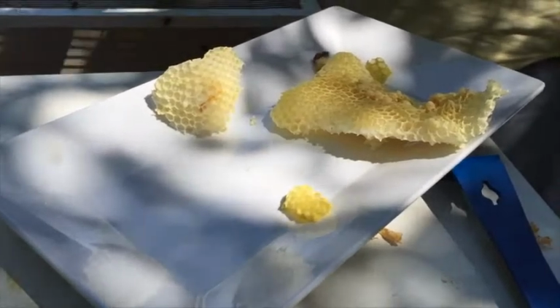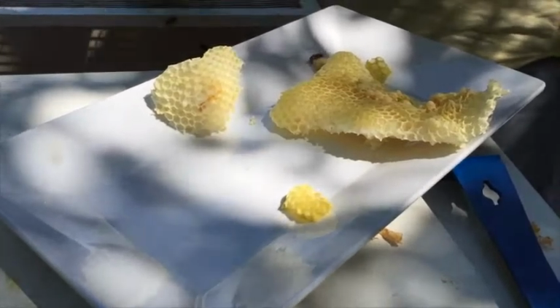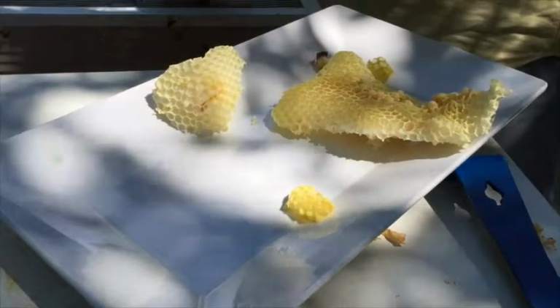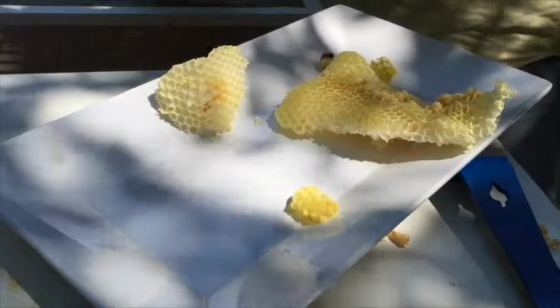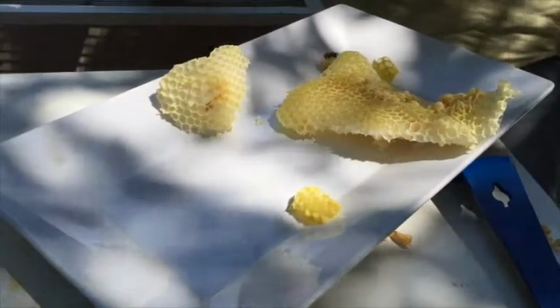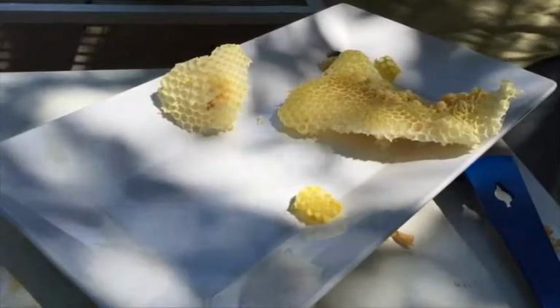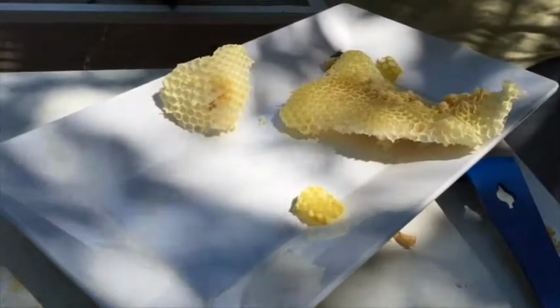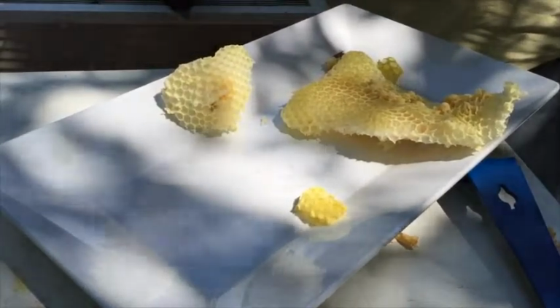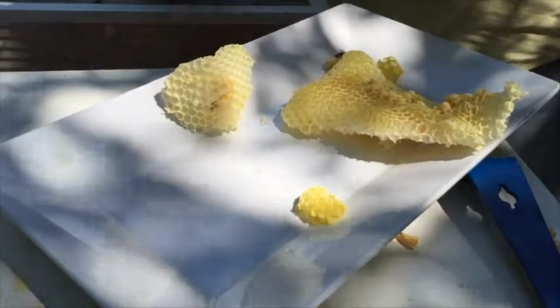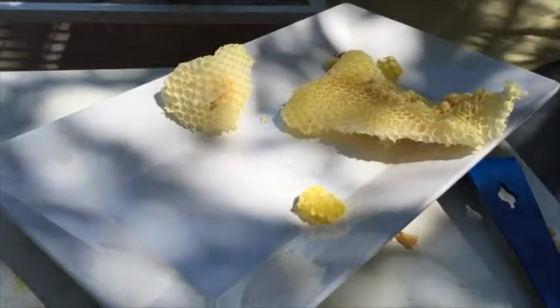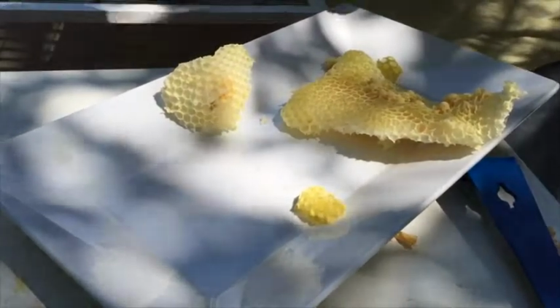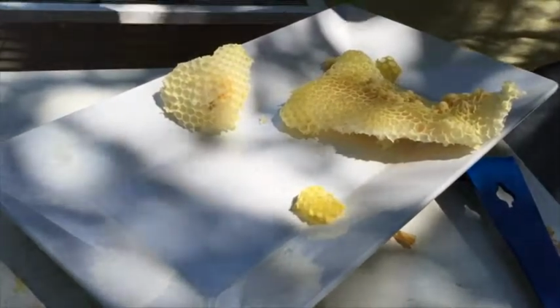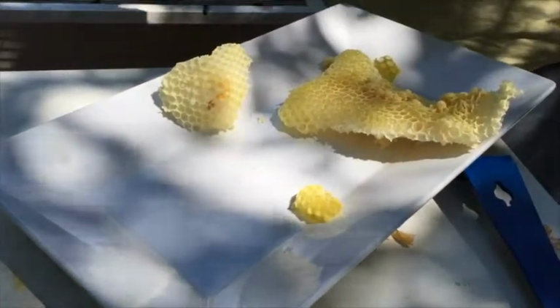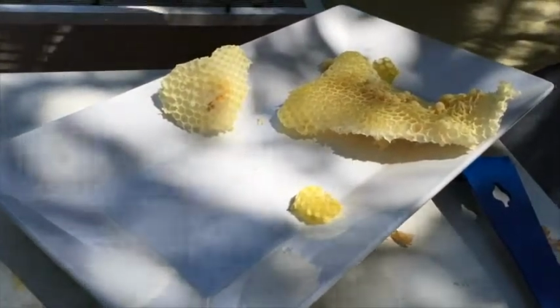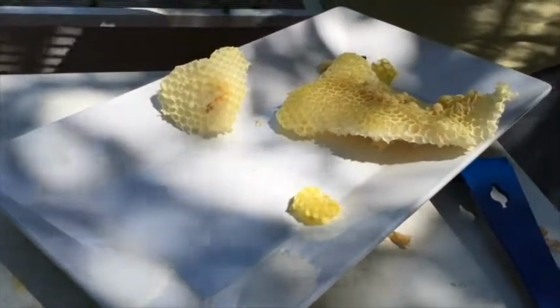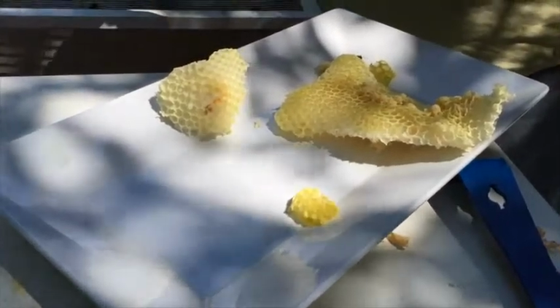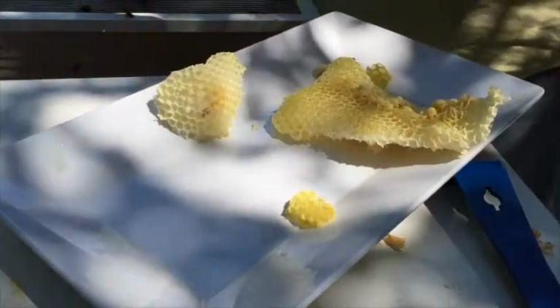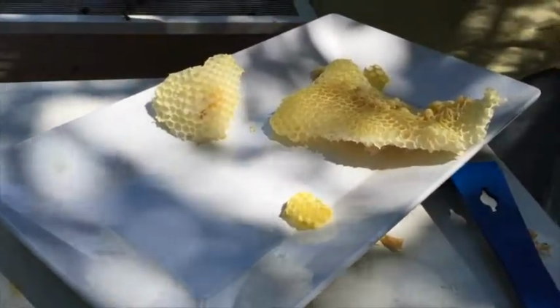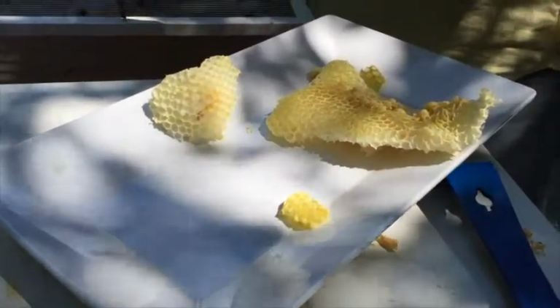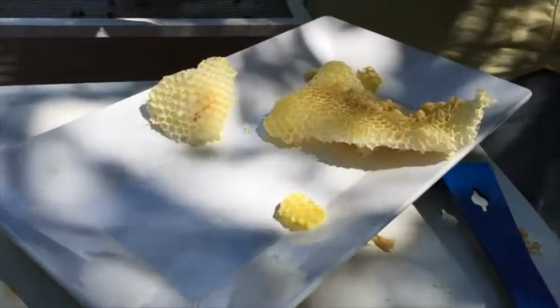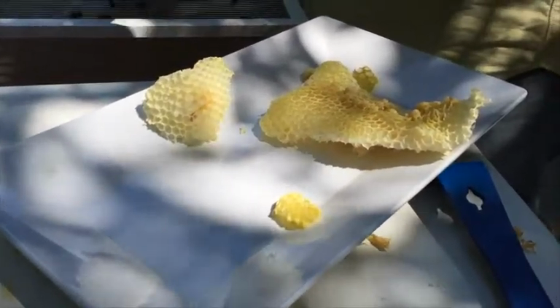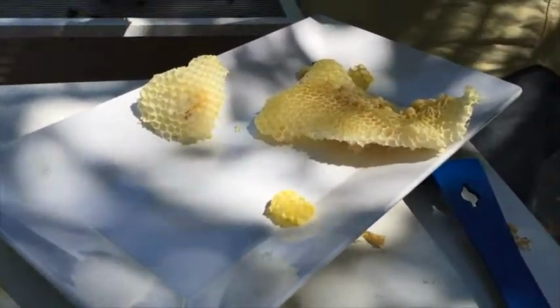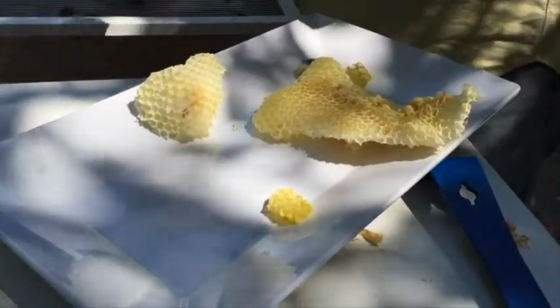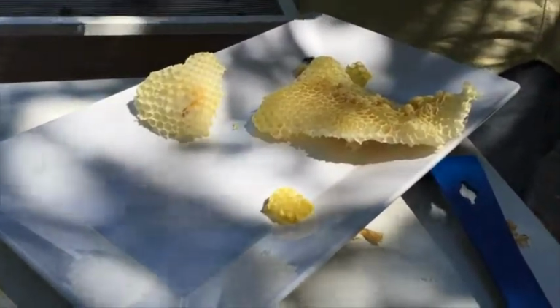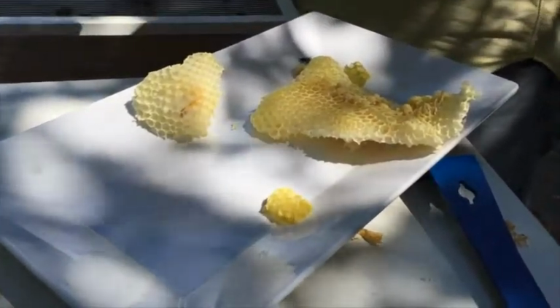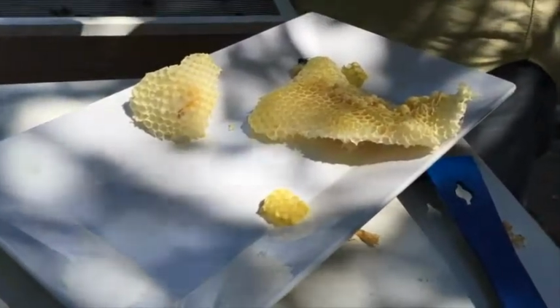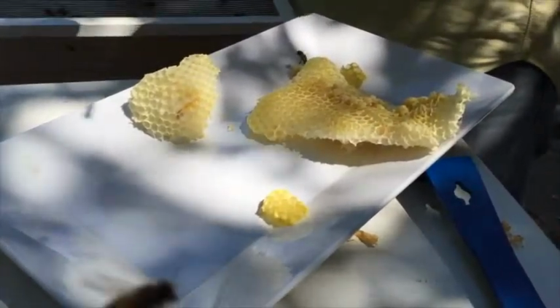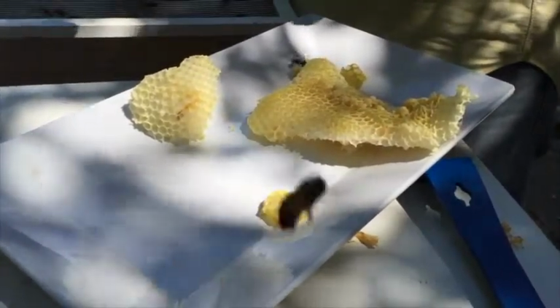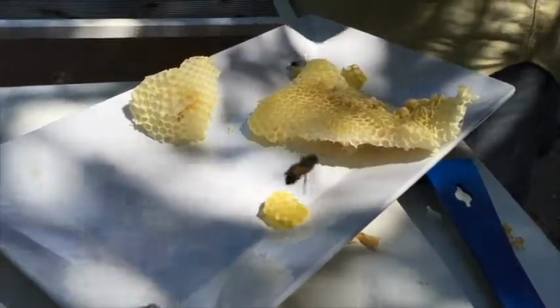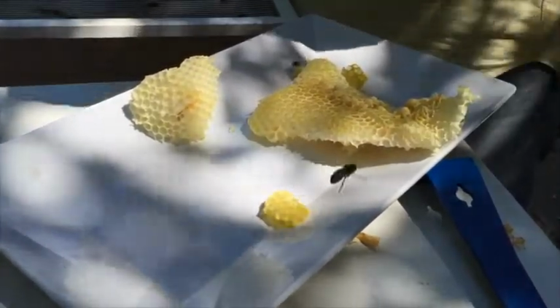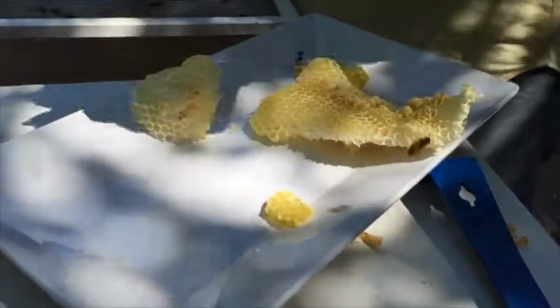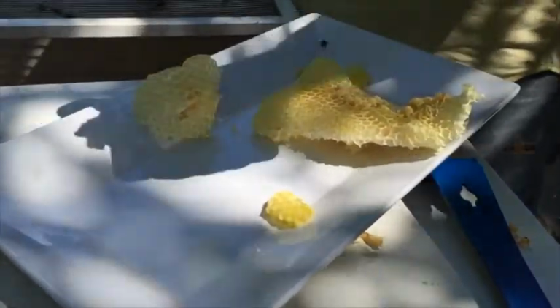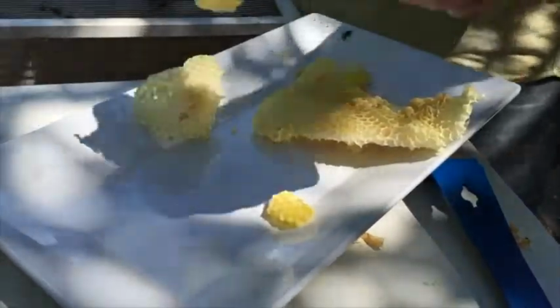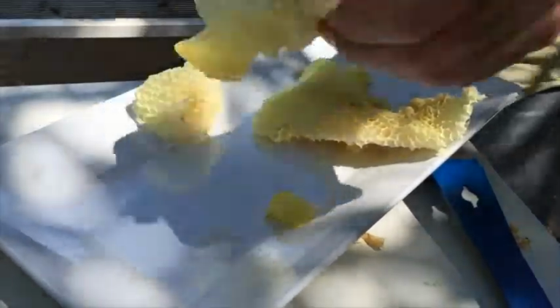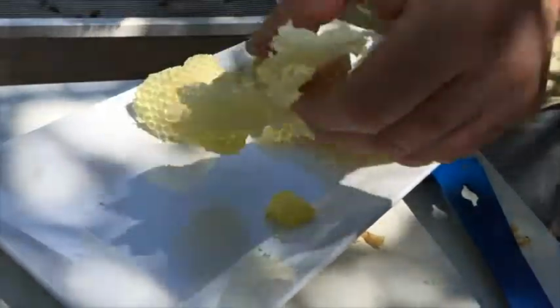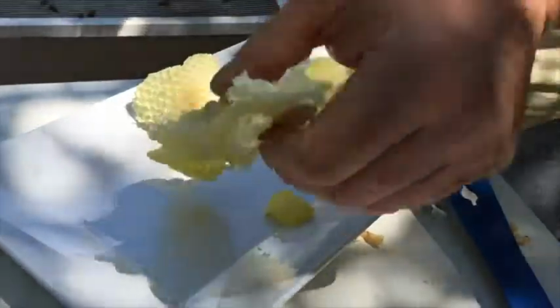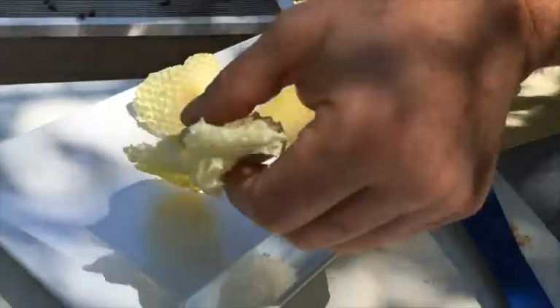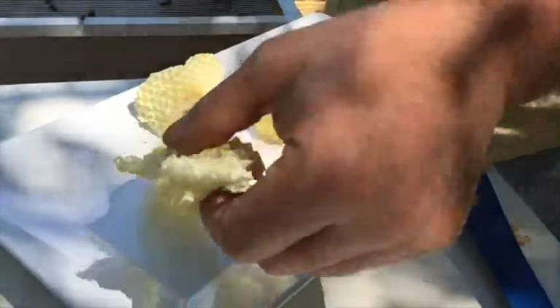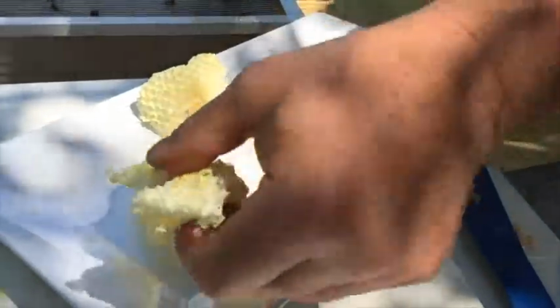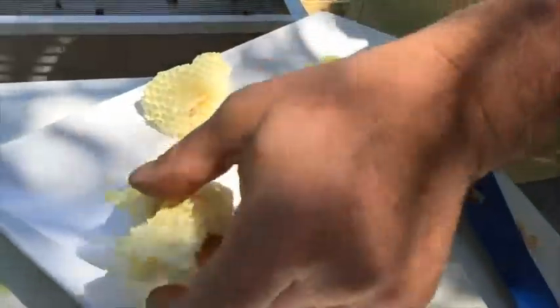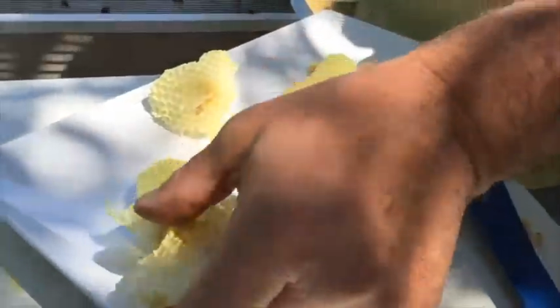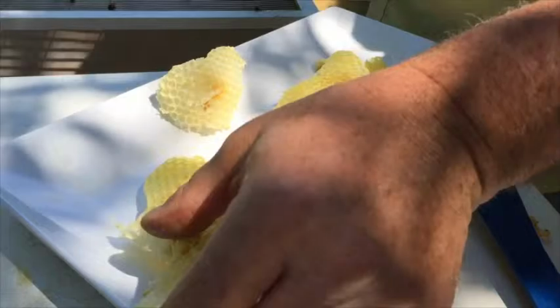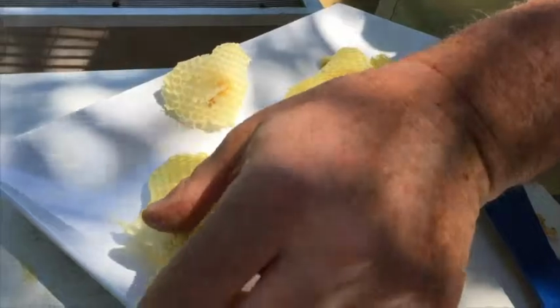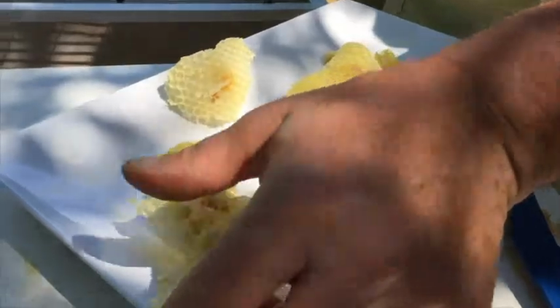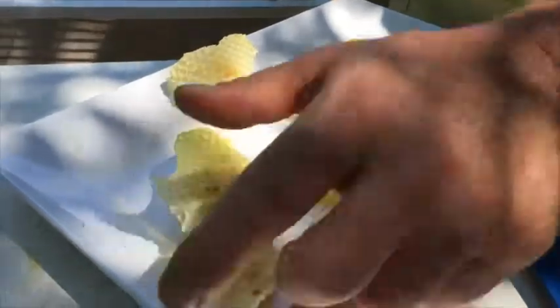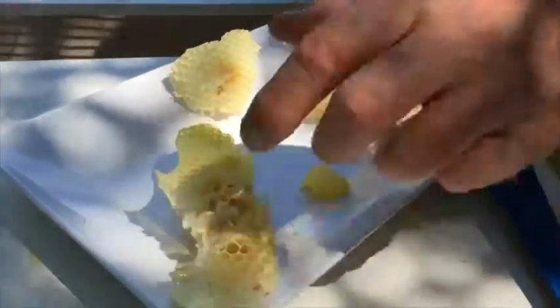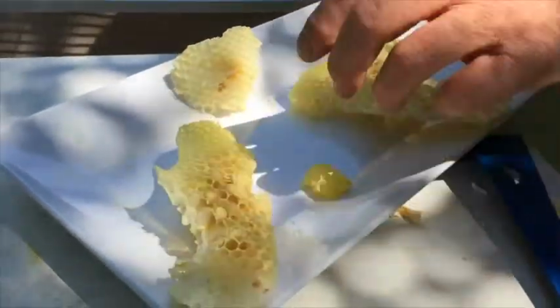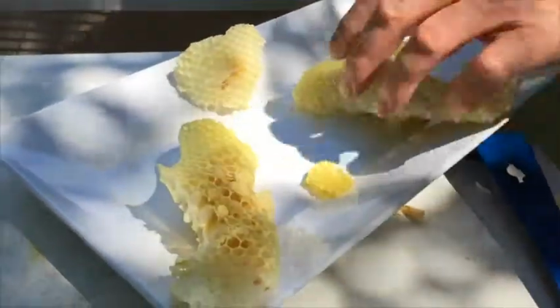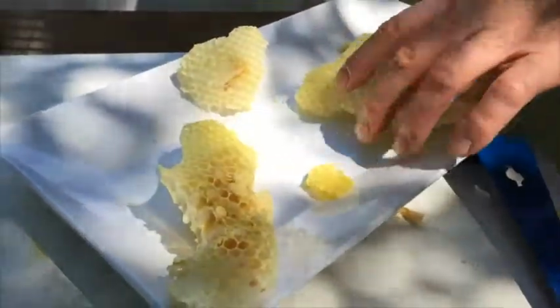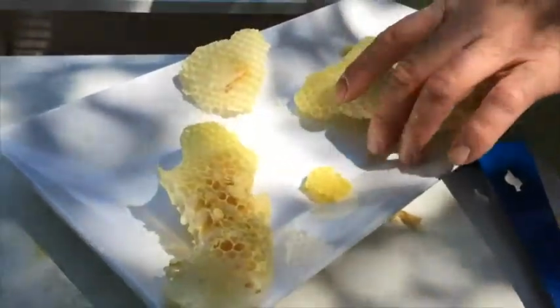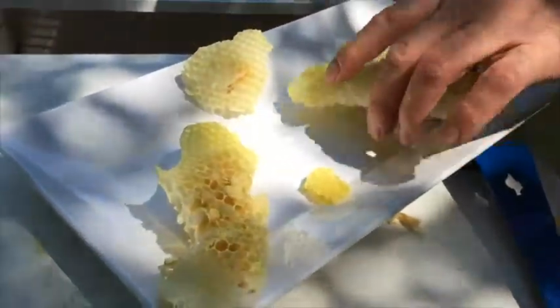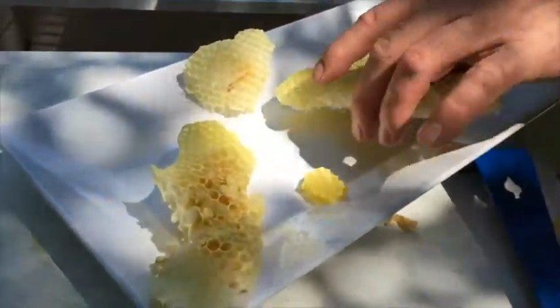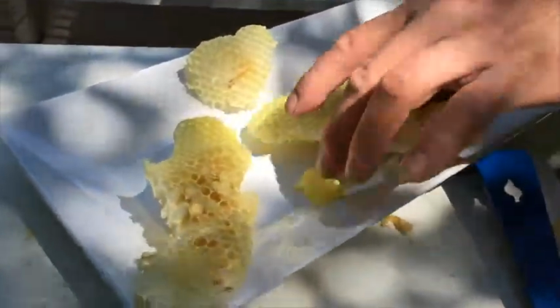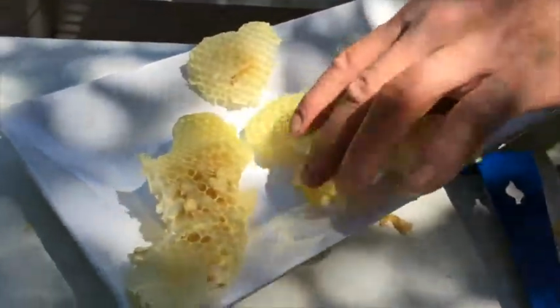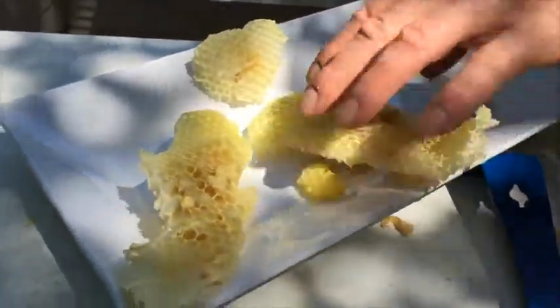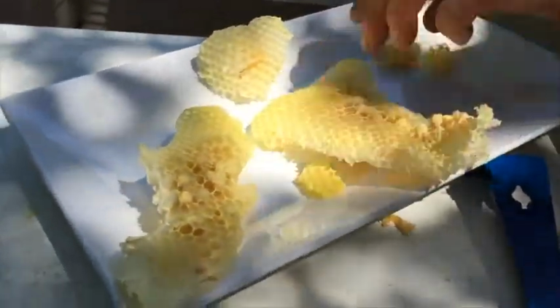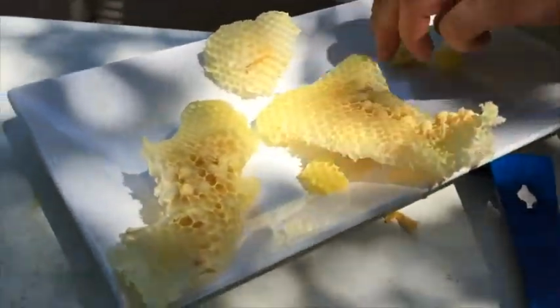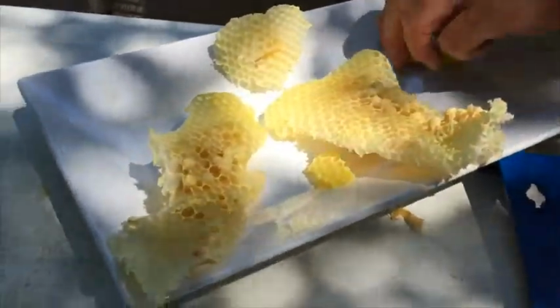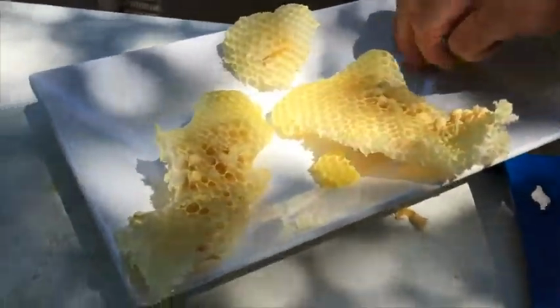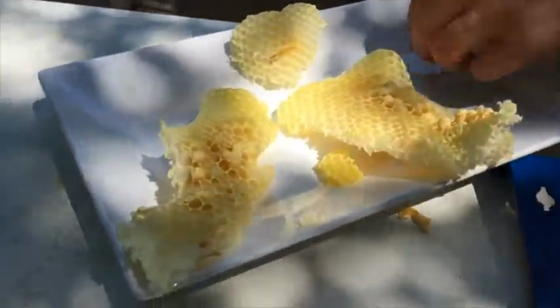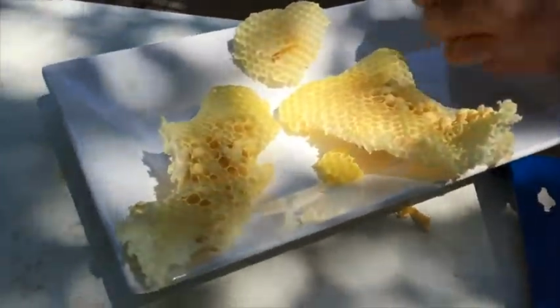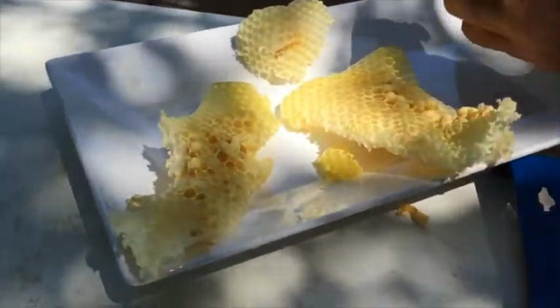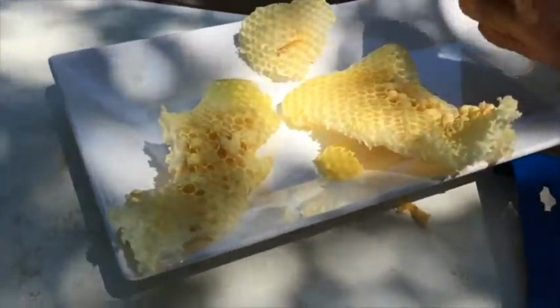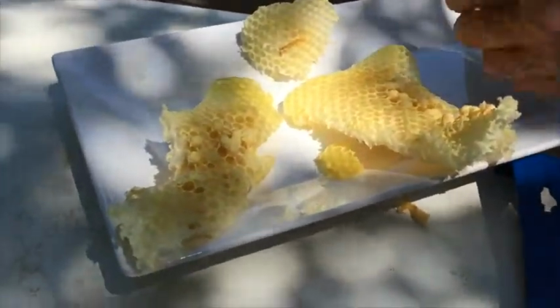I have no idea what we're going to do with it. What are we doing with this? Look at it. Yeah, look at it. Play with it.